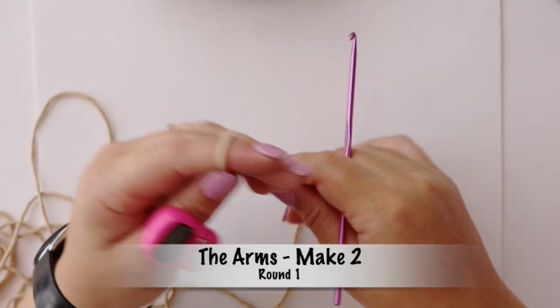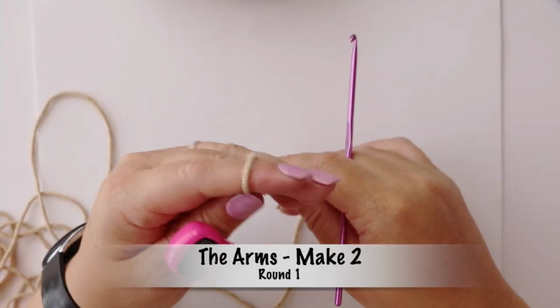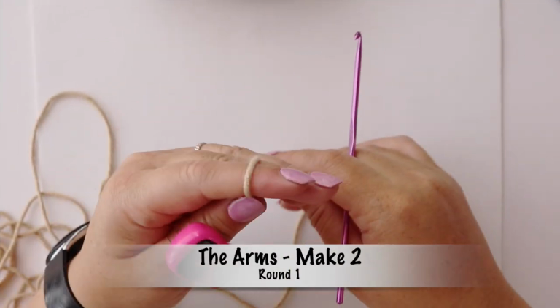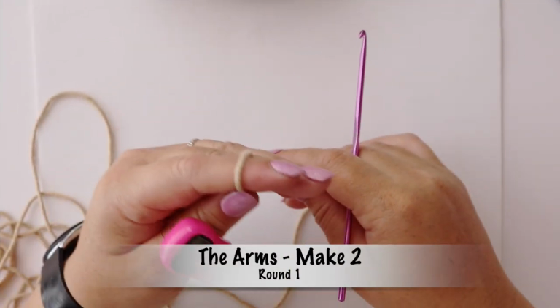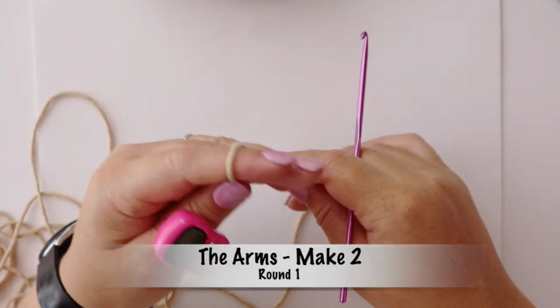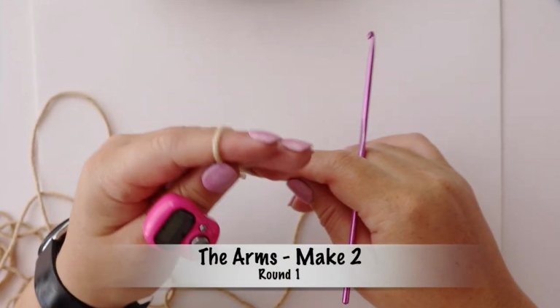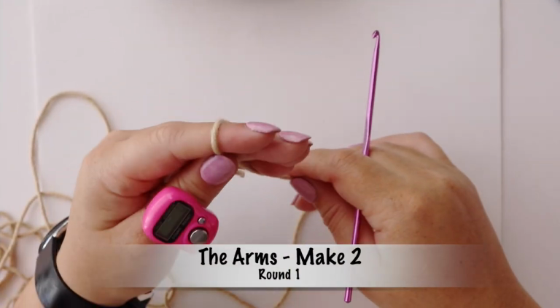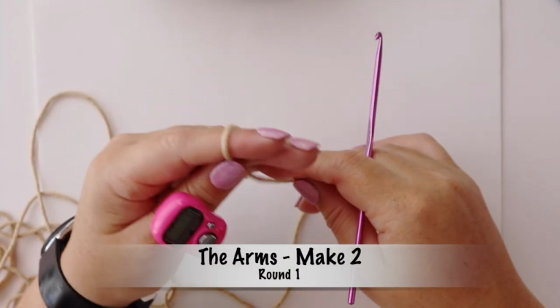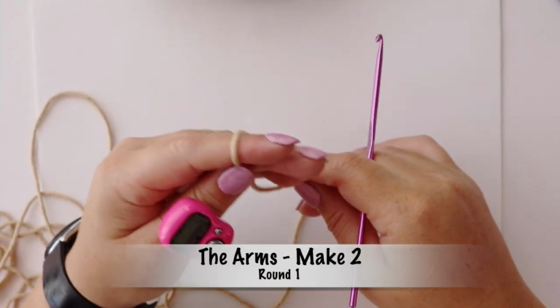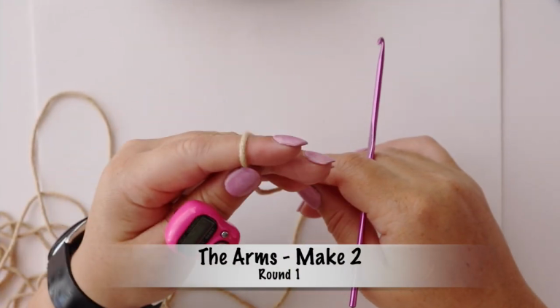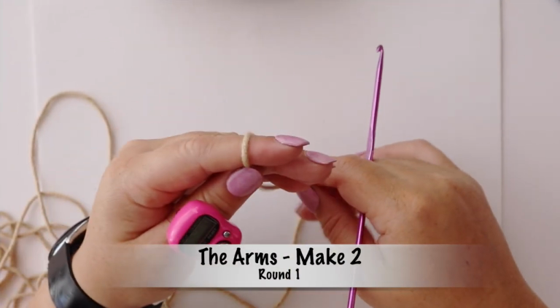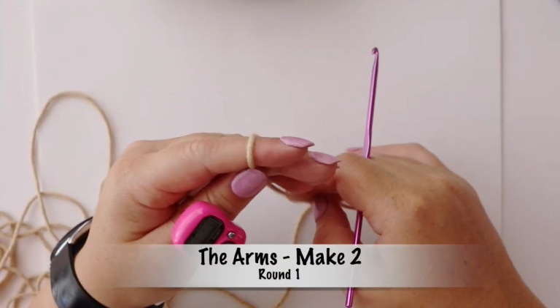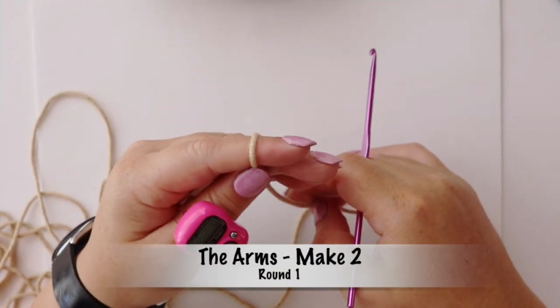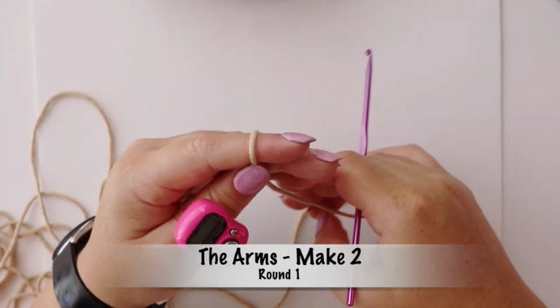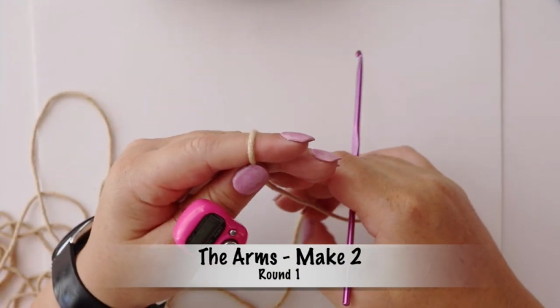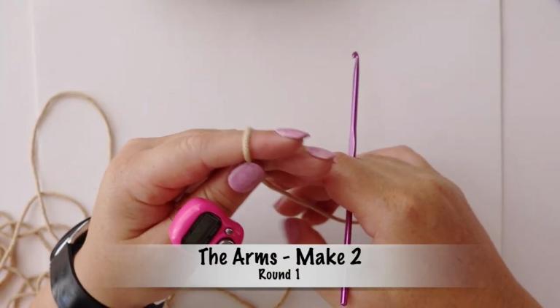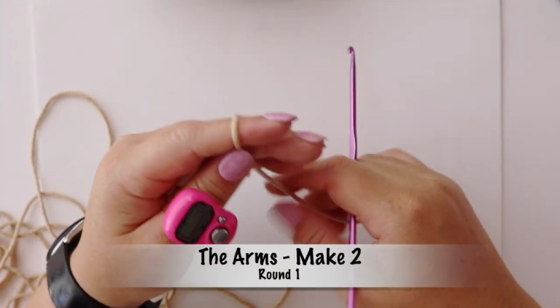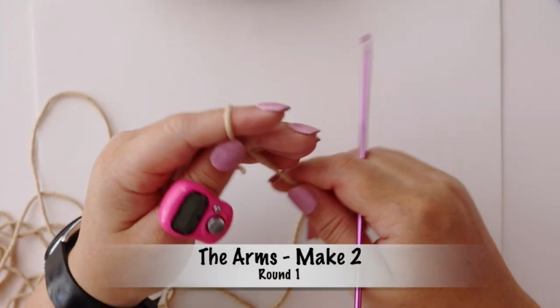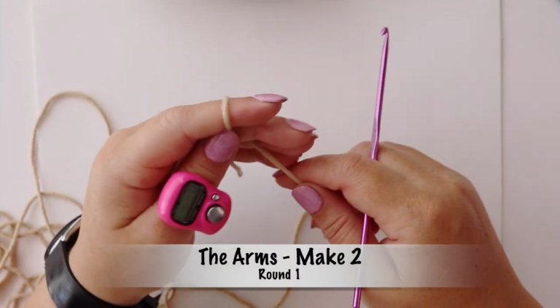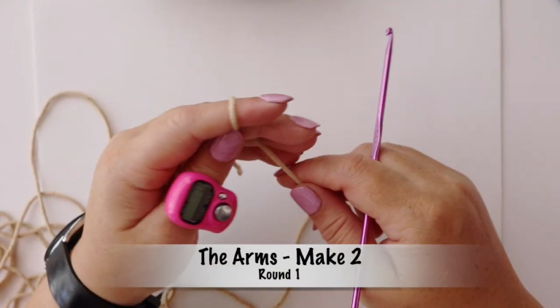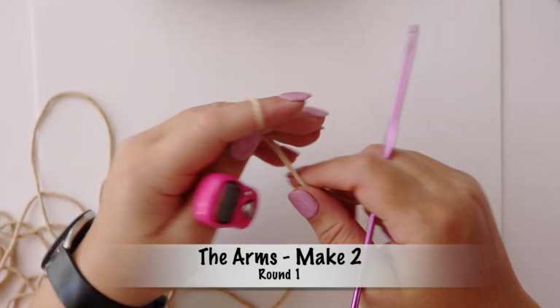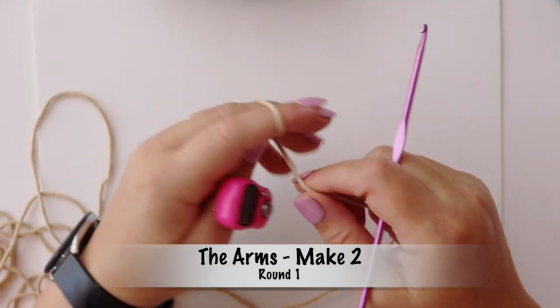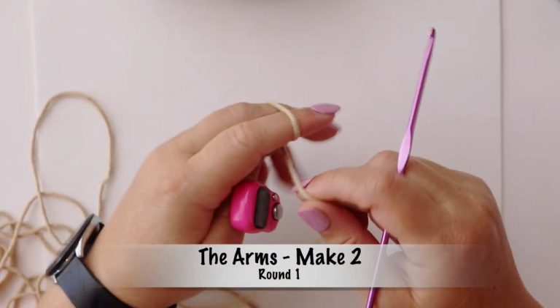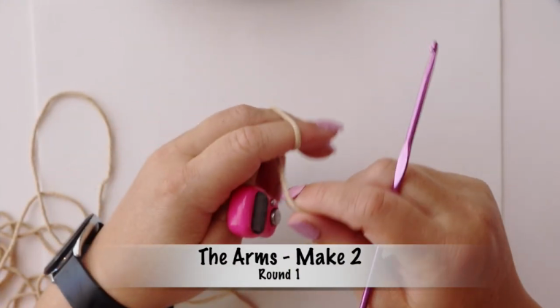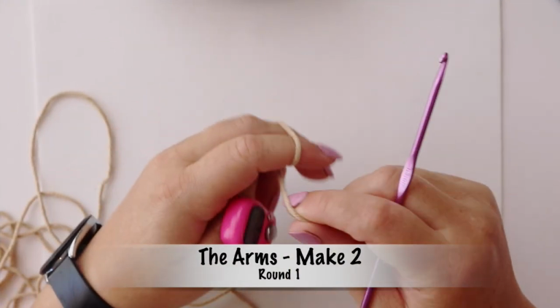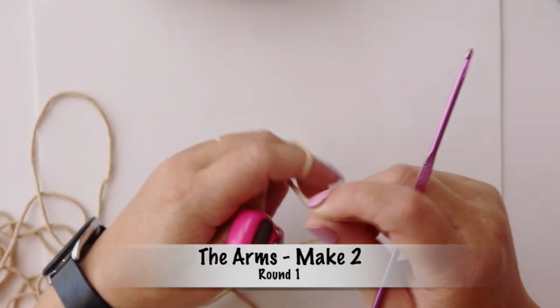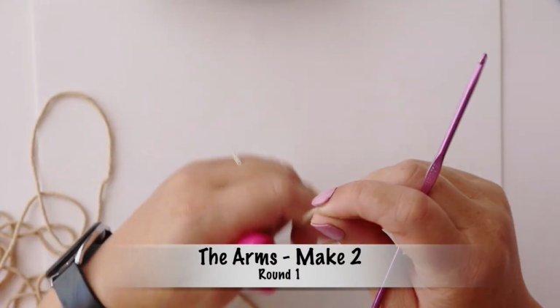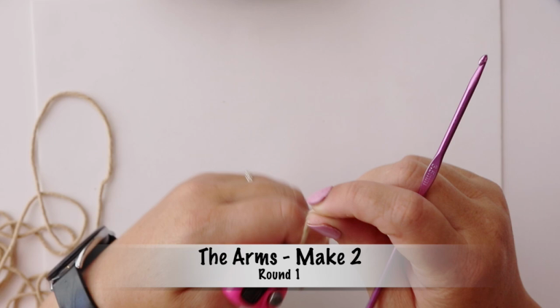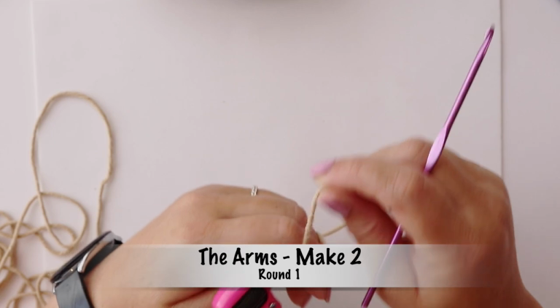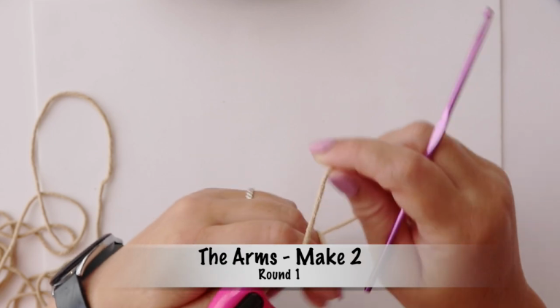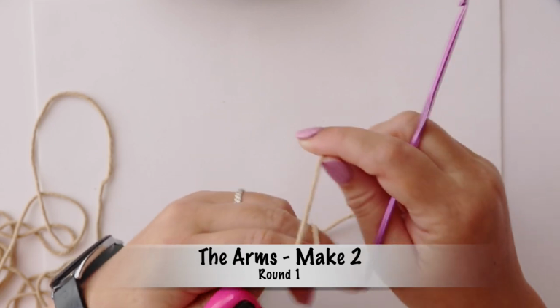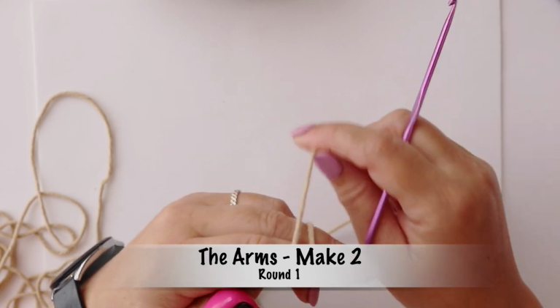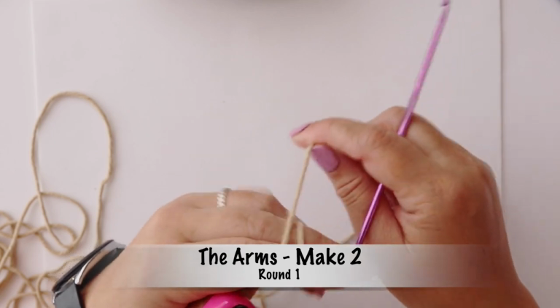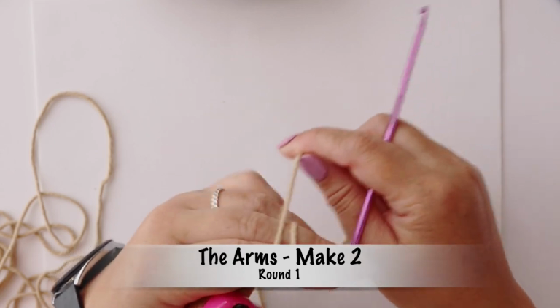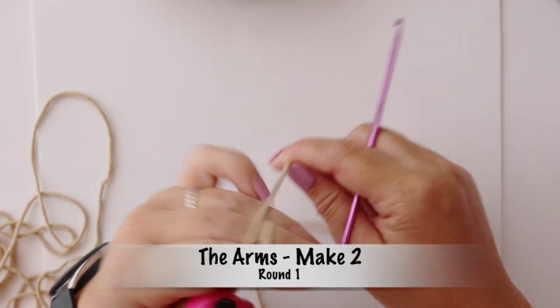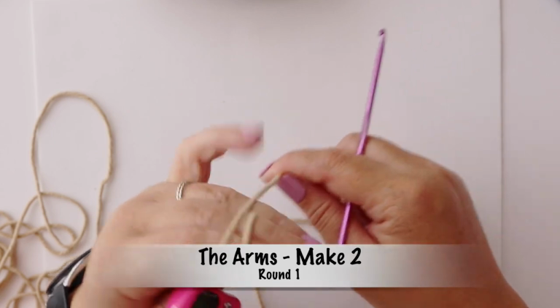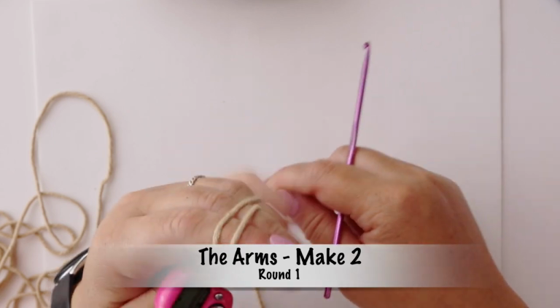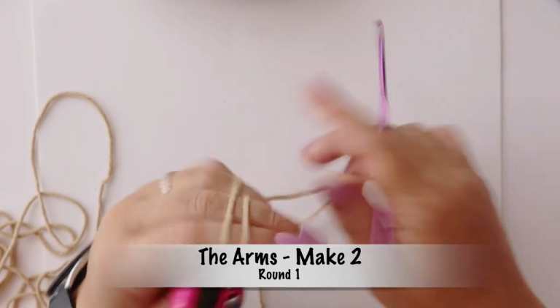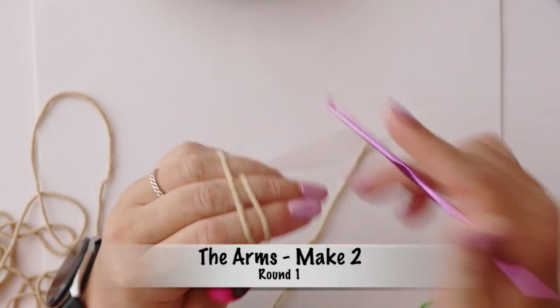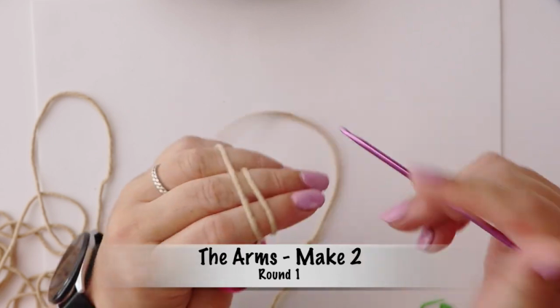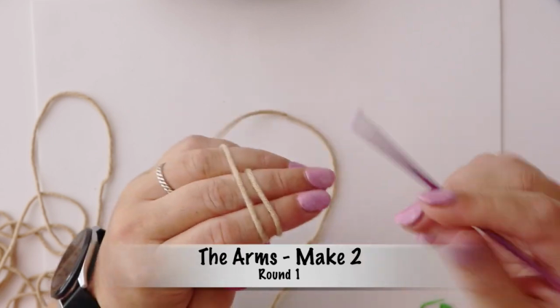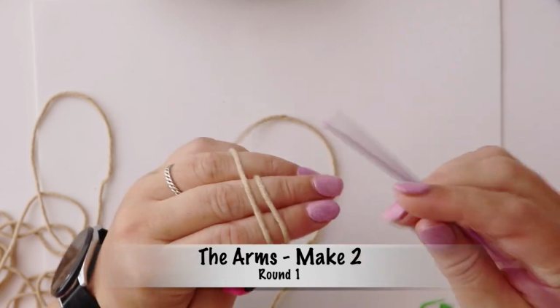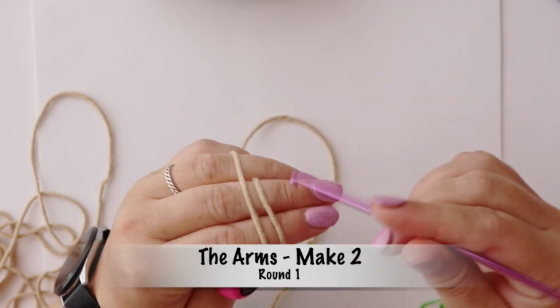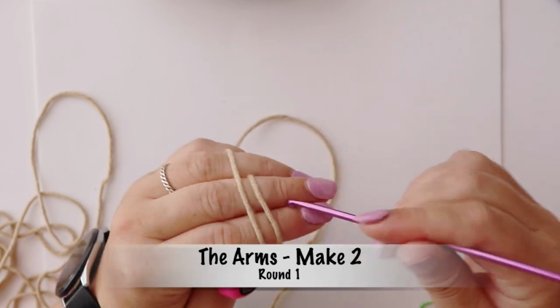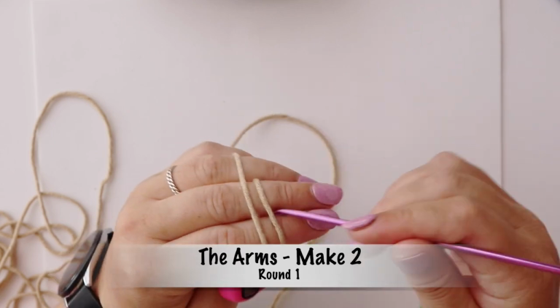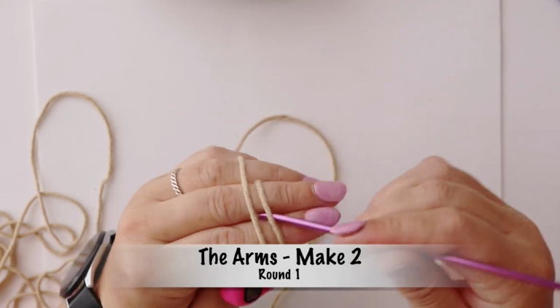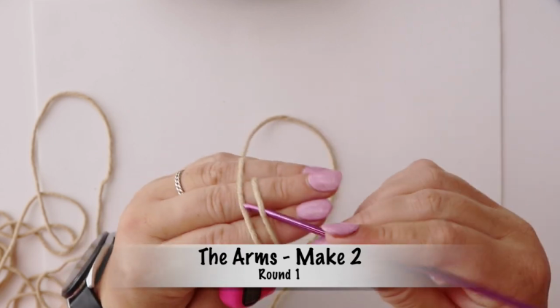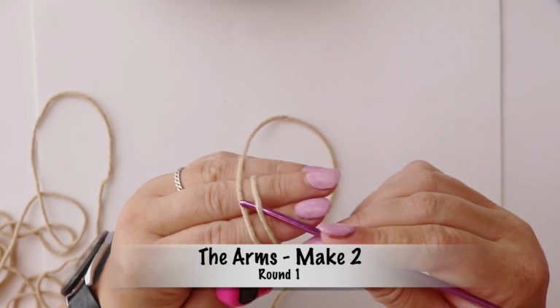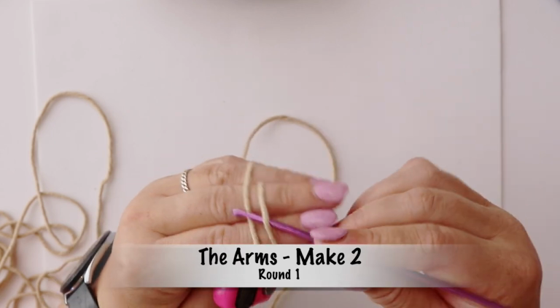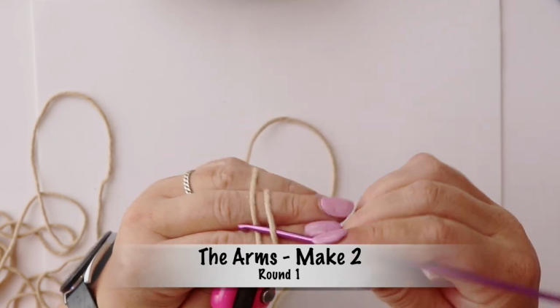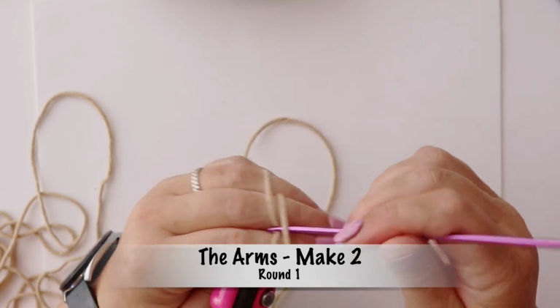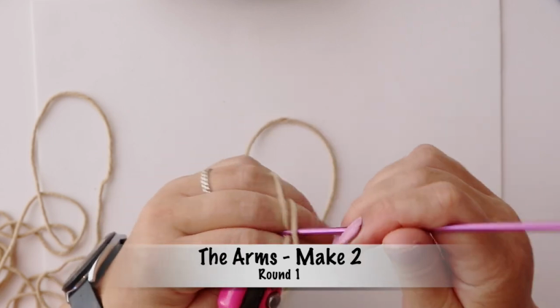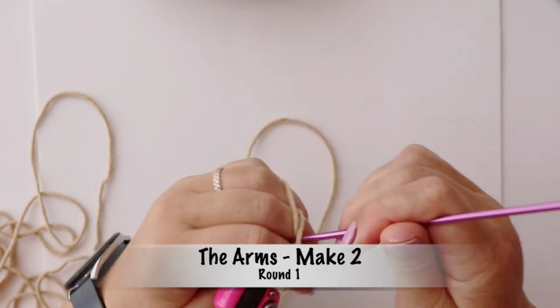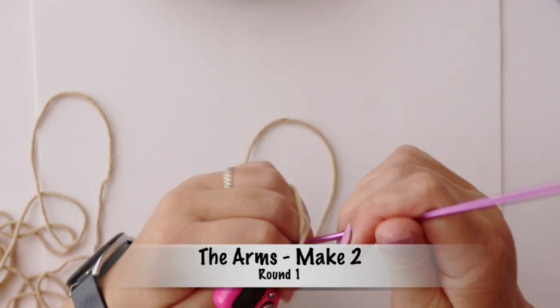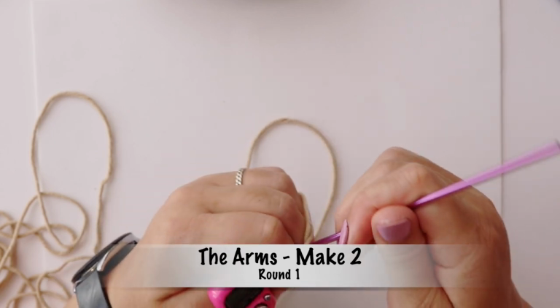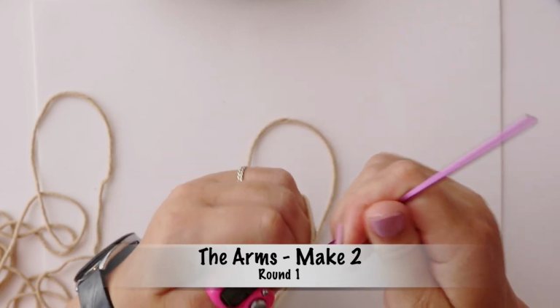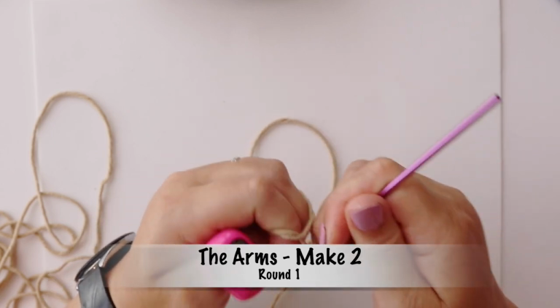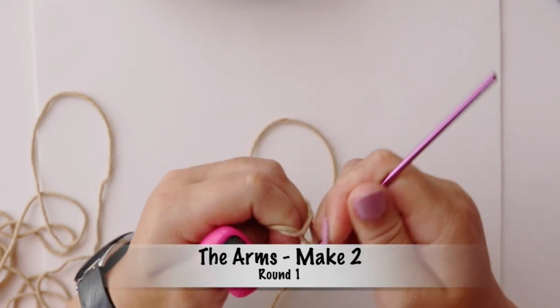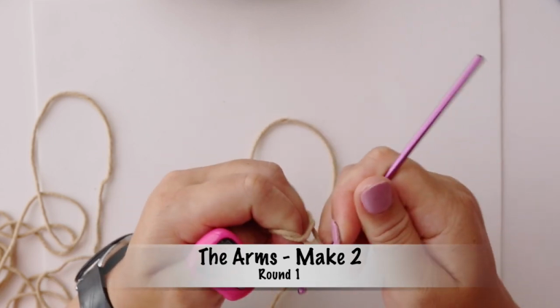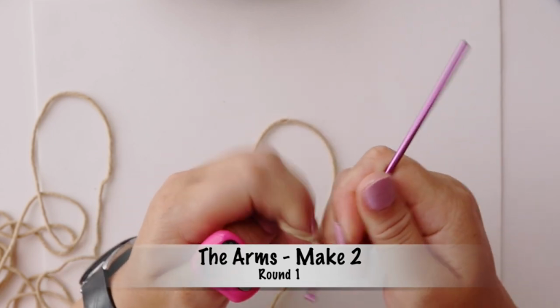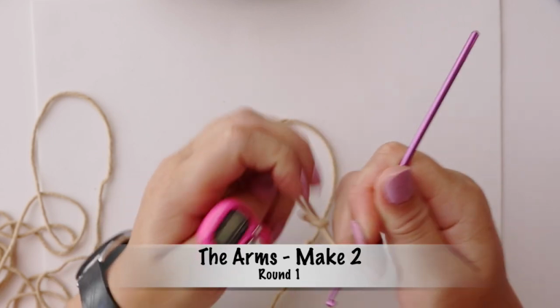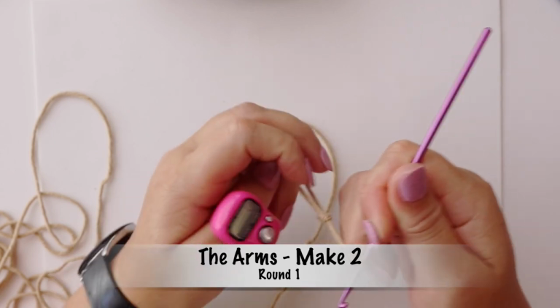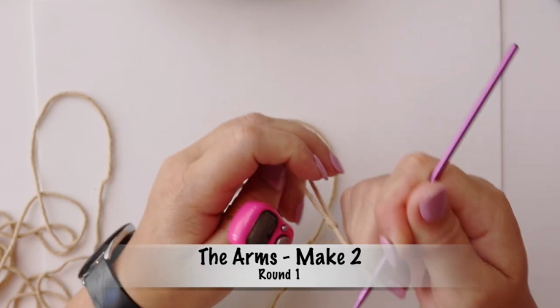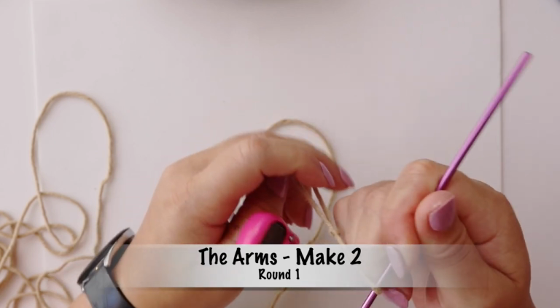It's now time to start making the arms for Doug the Dog. We're going to start off with our slip knot as always.